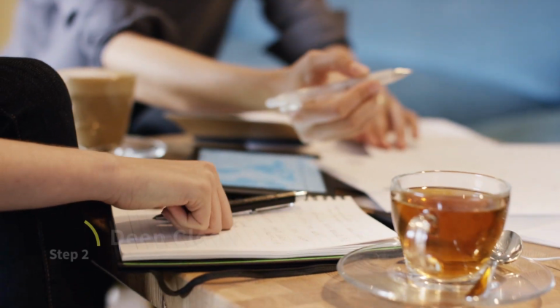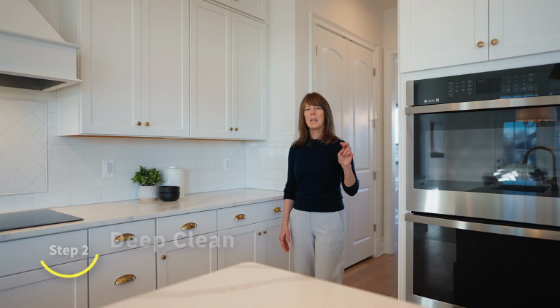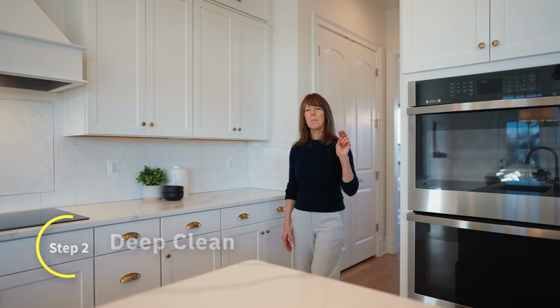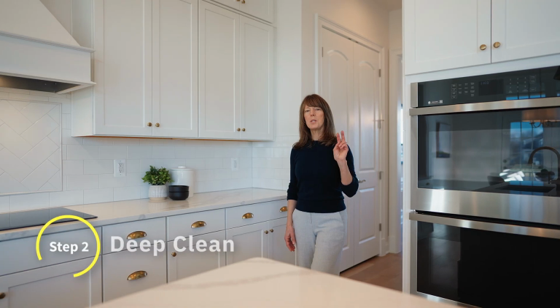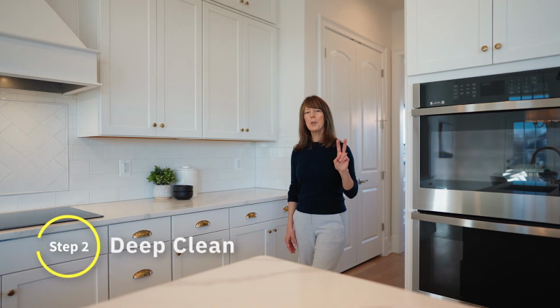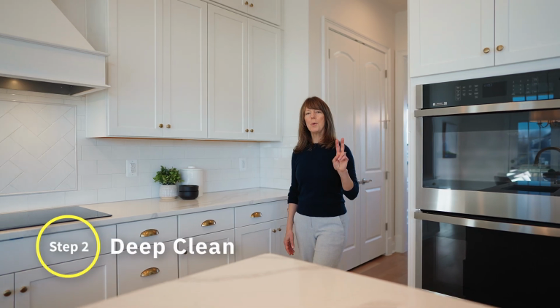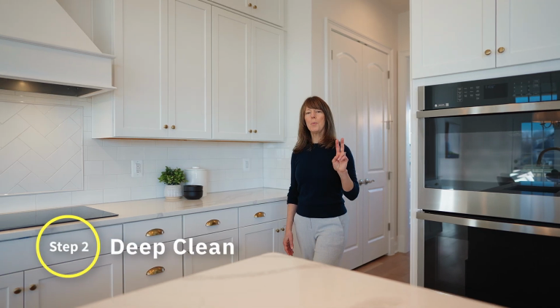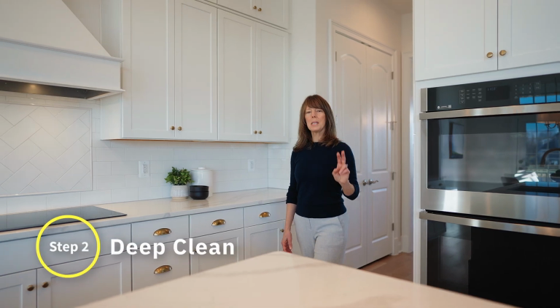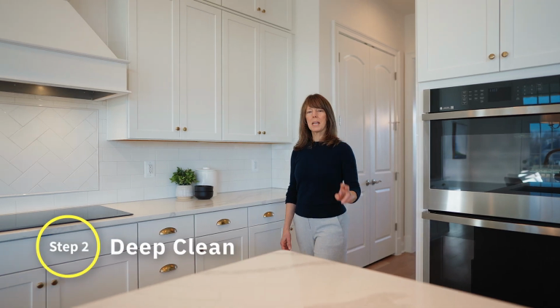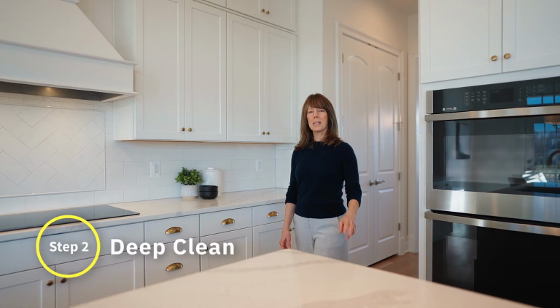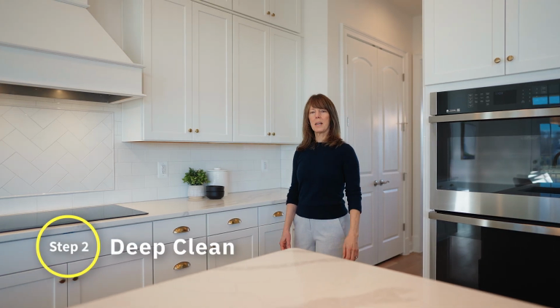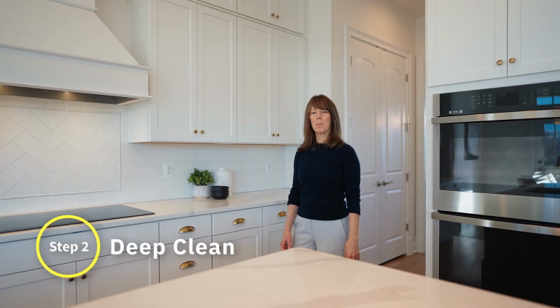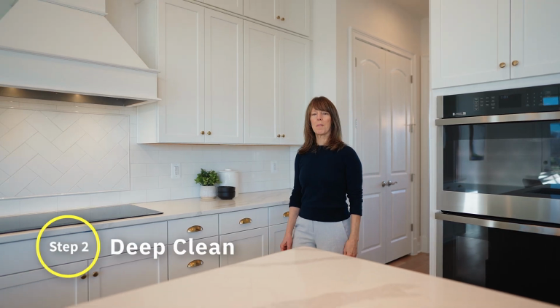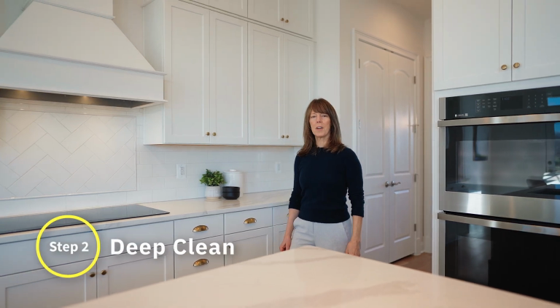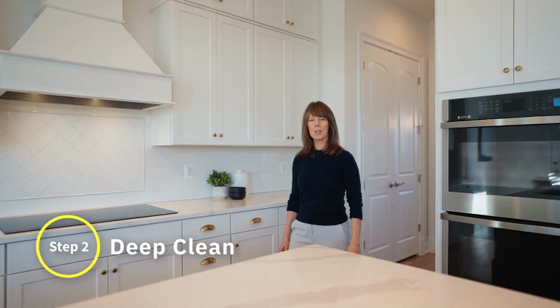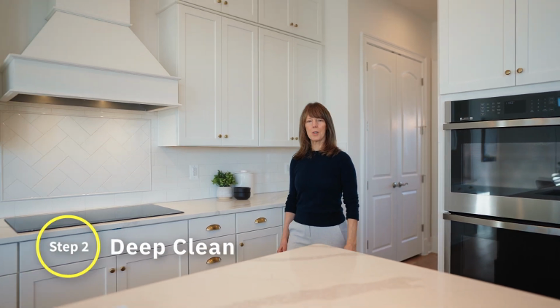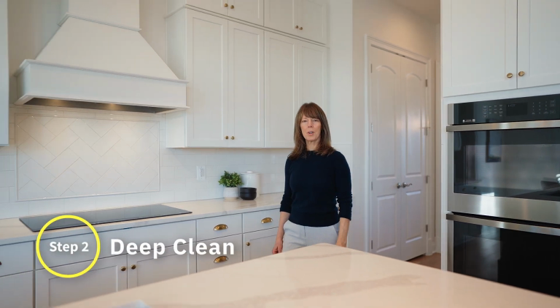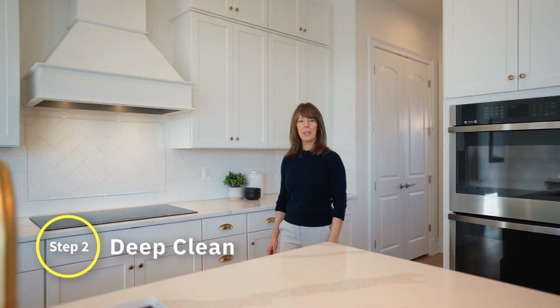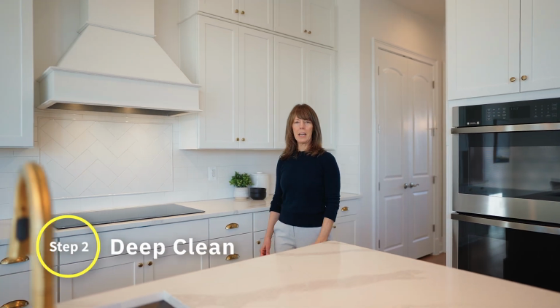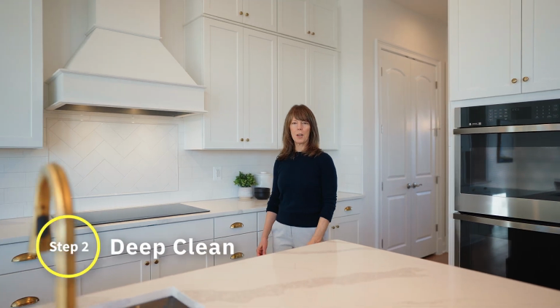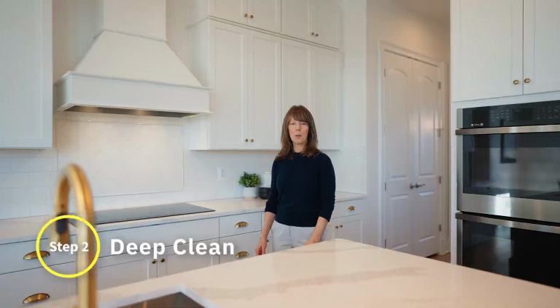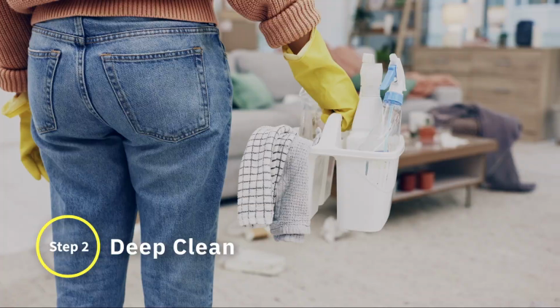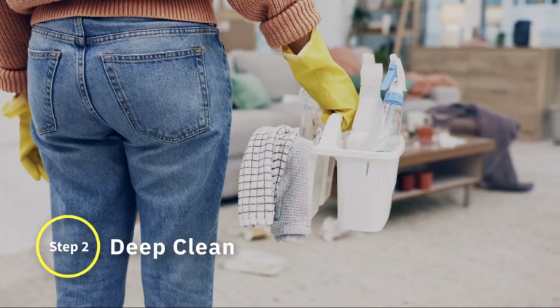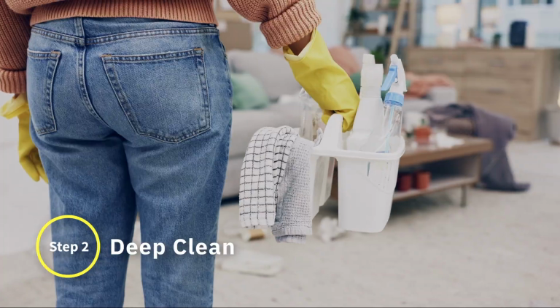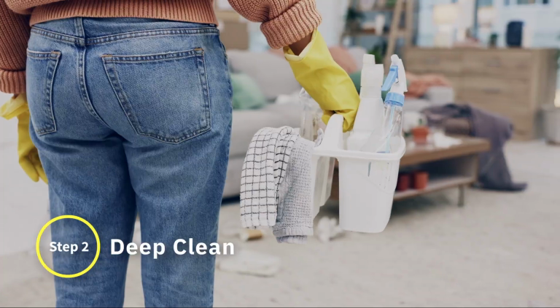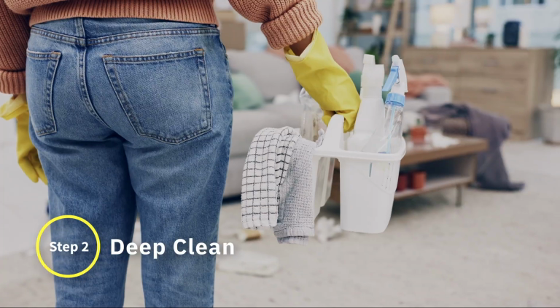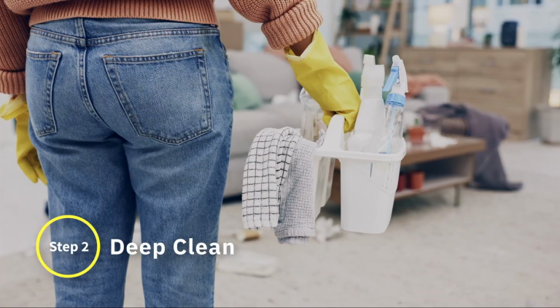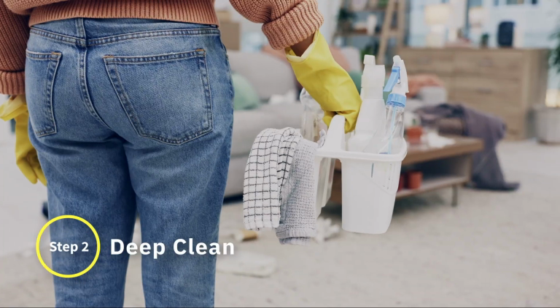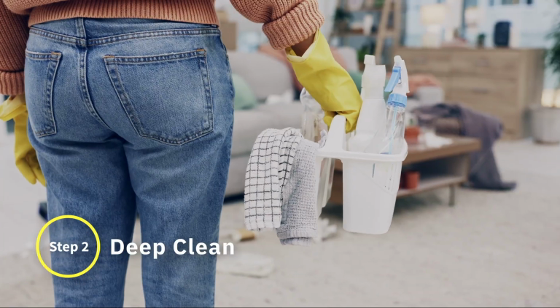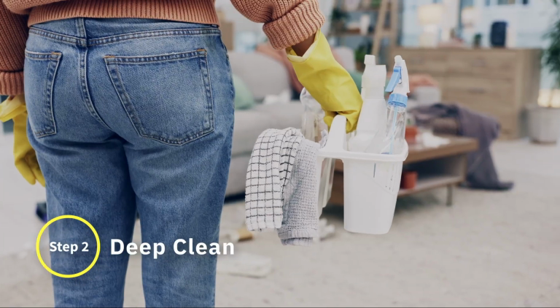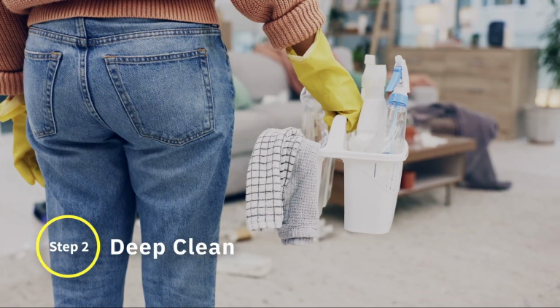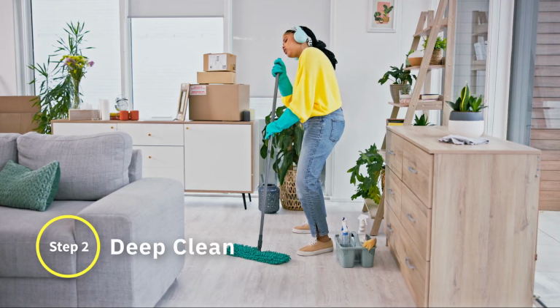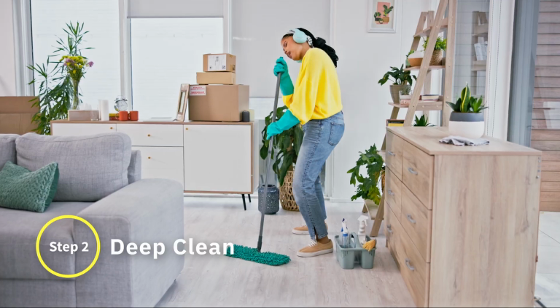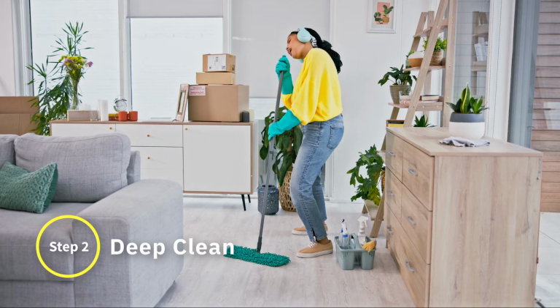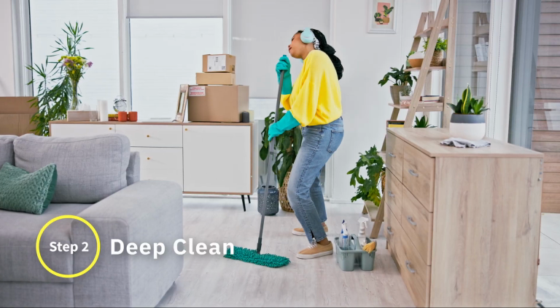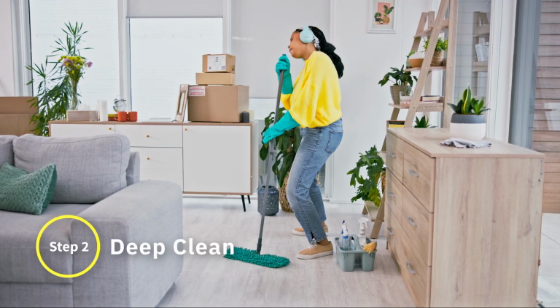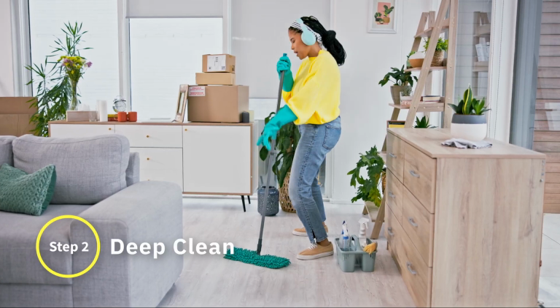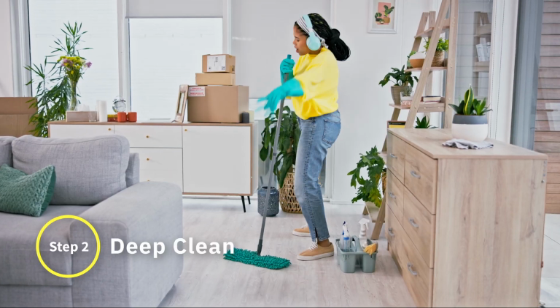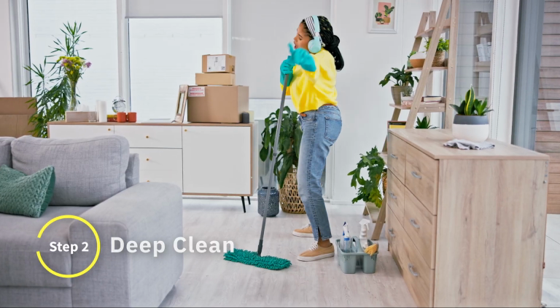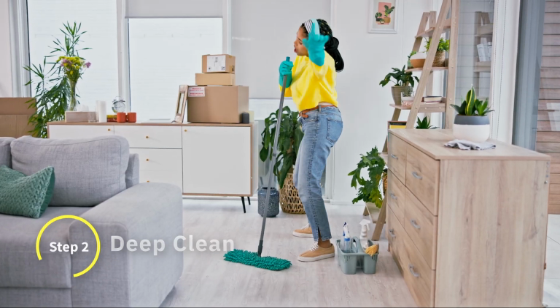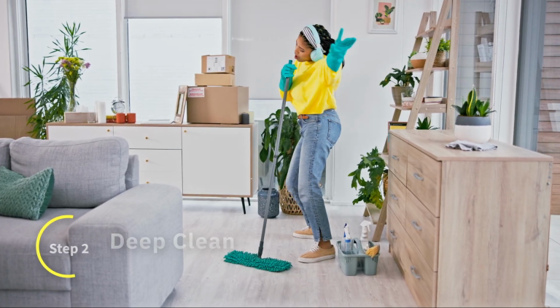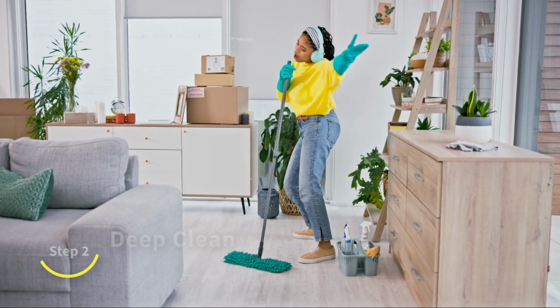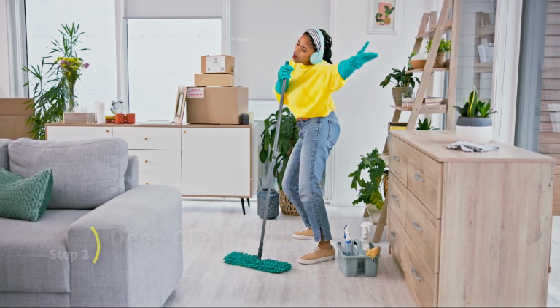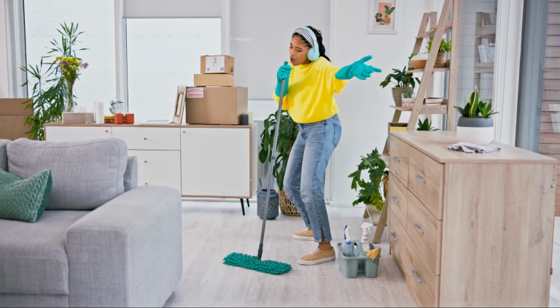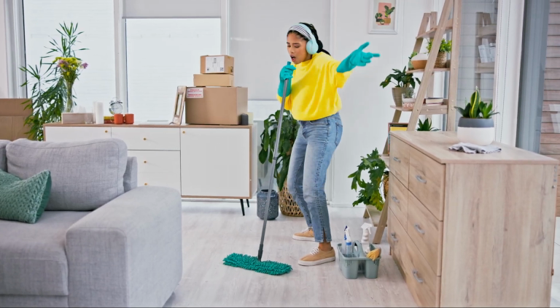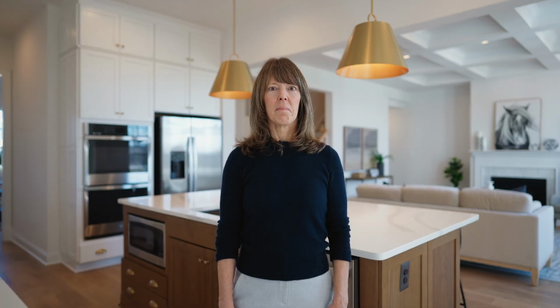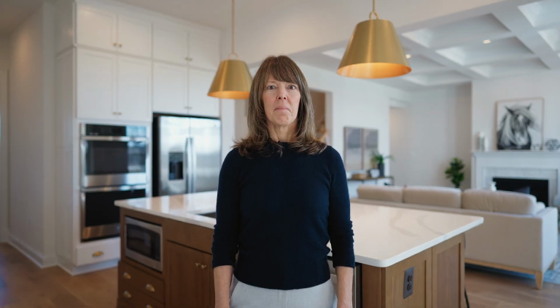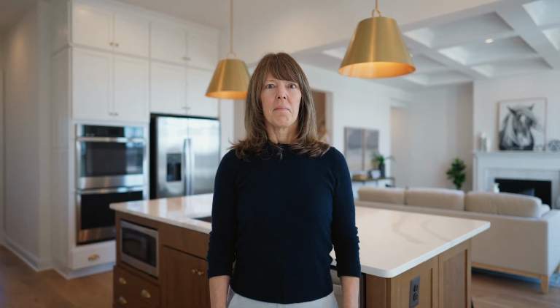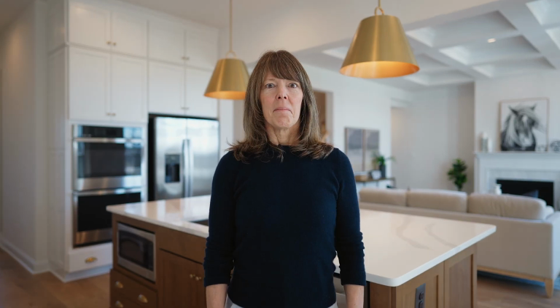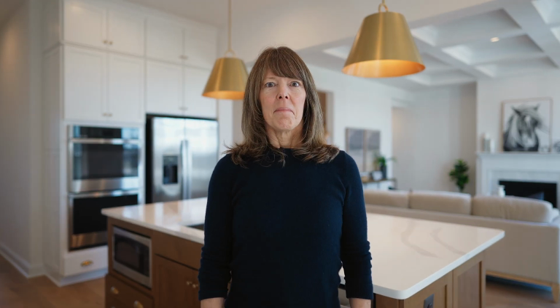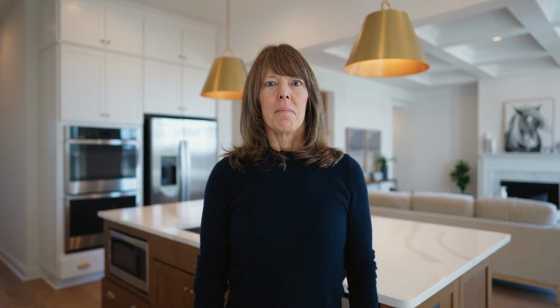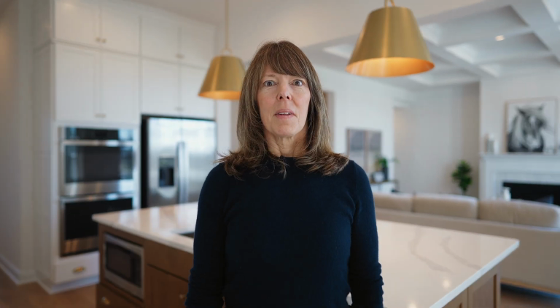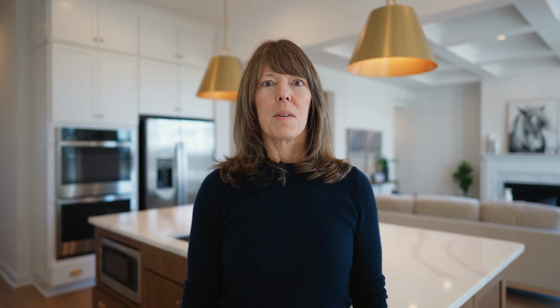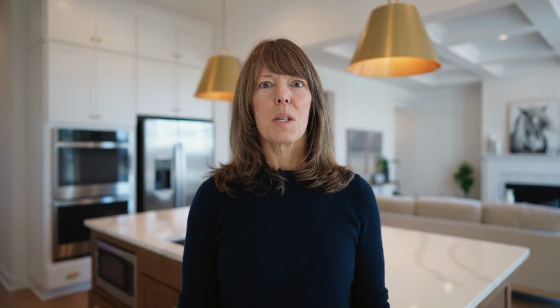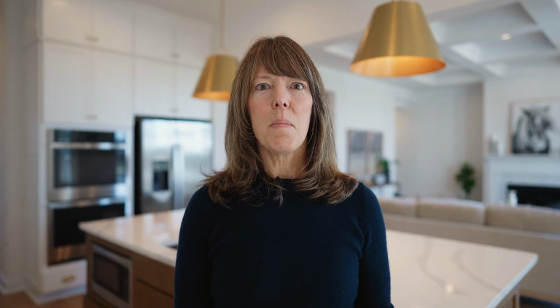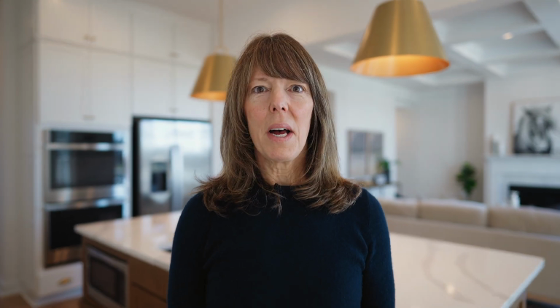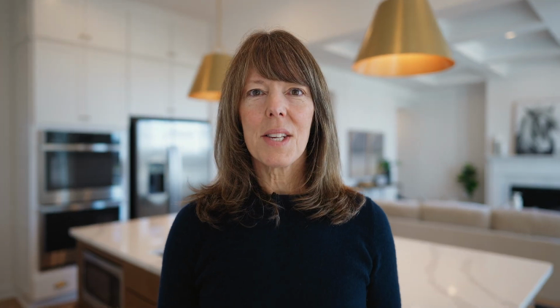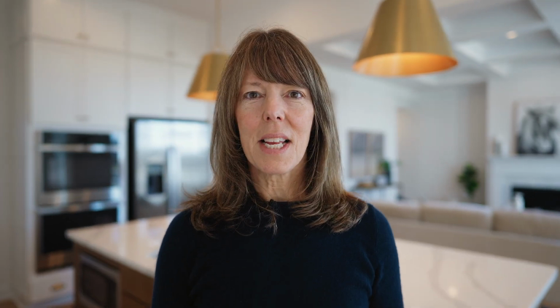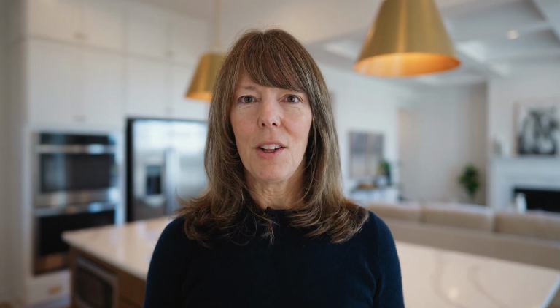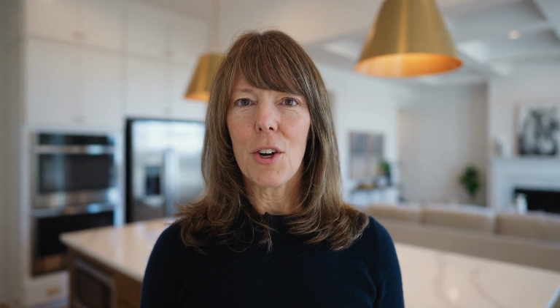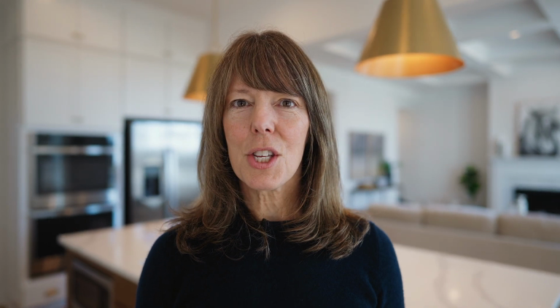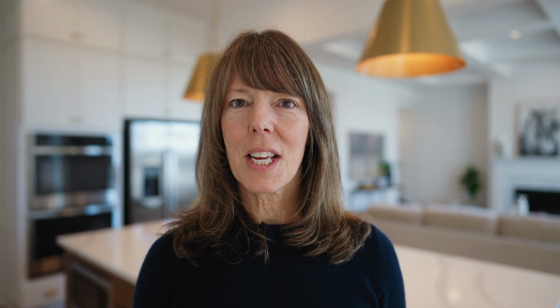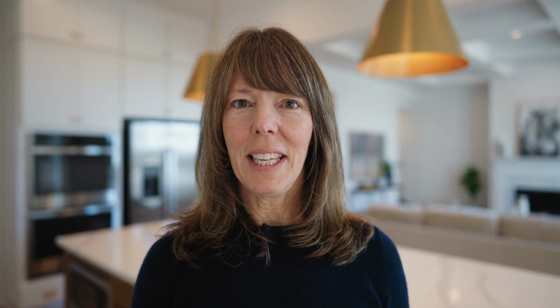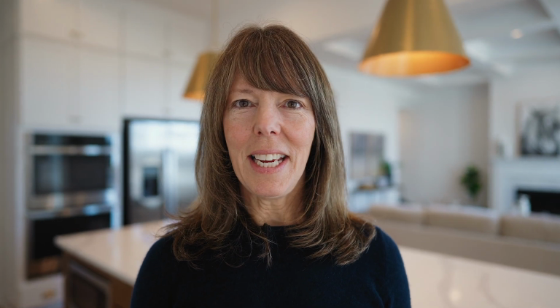Step two, we sent in a professional cleaning crew and had the home and carpets deep cleaned. Smells and looks clean.